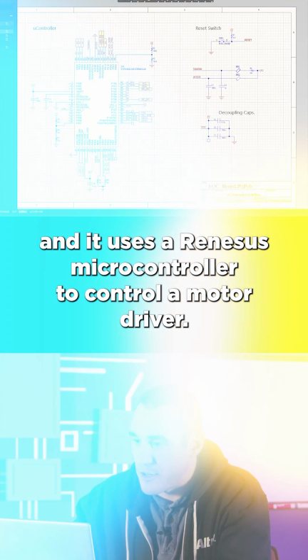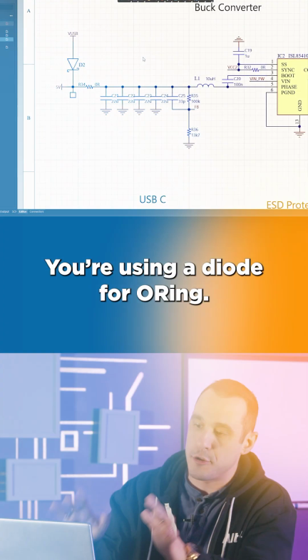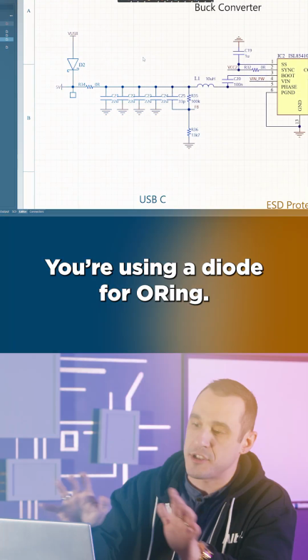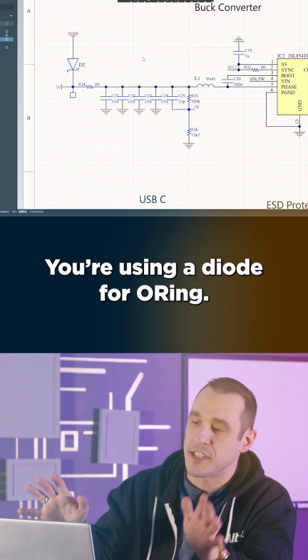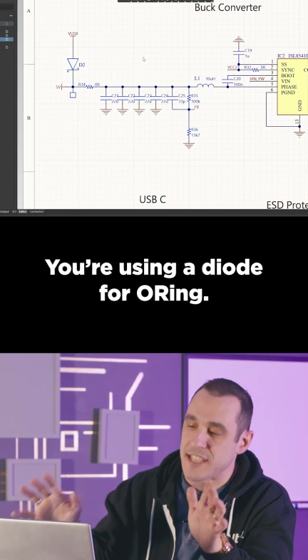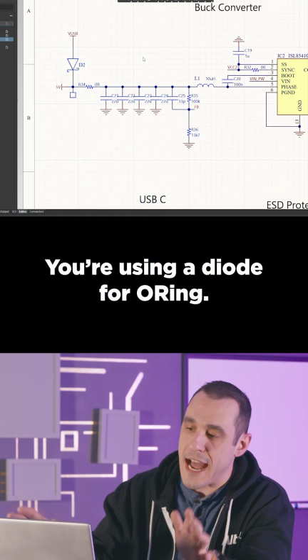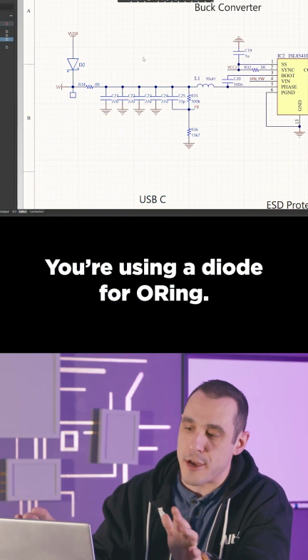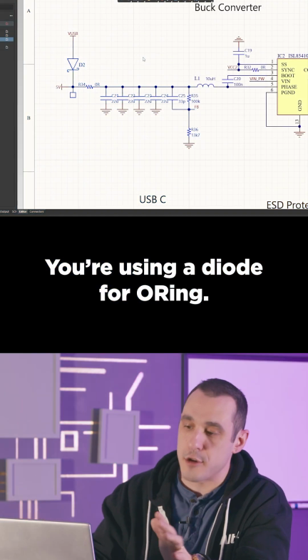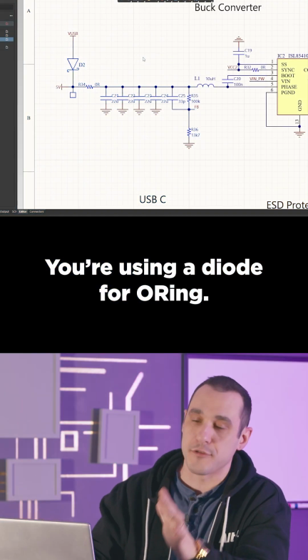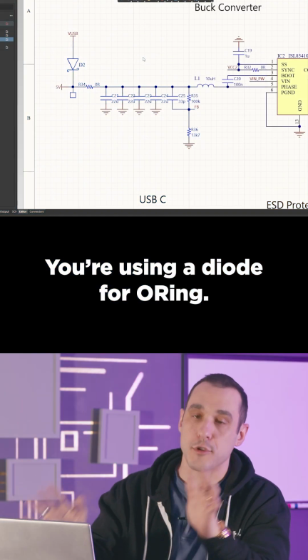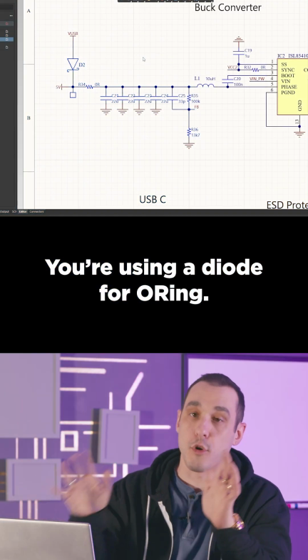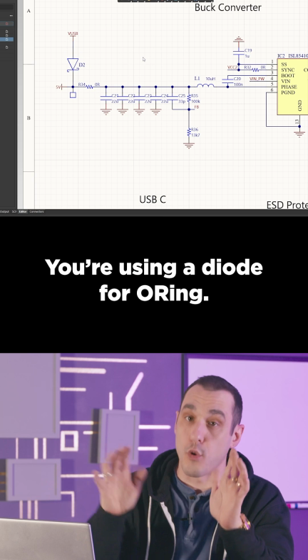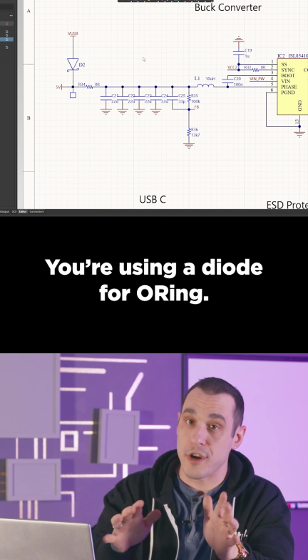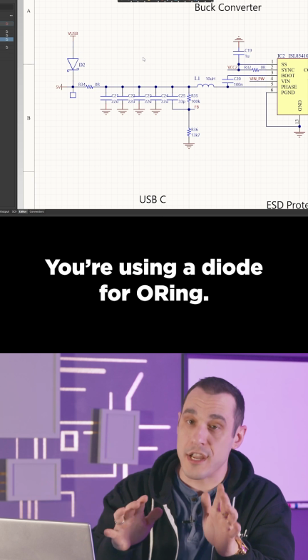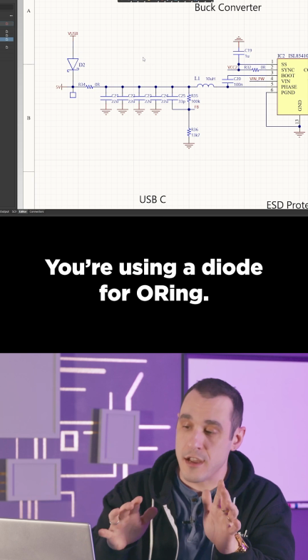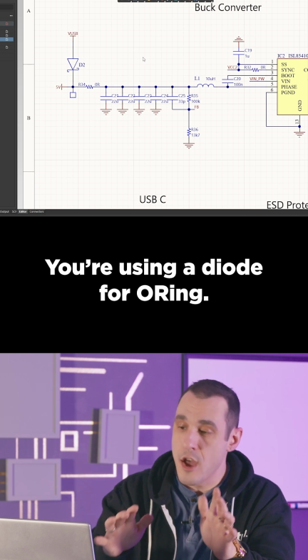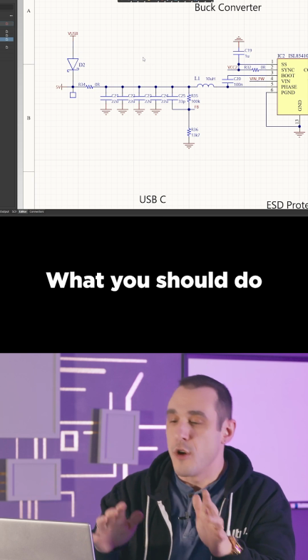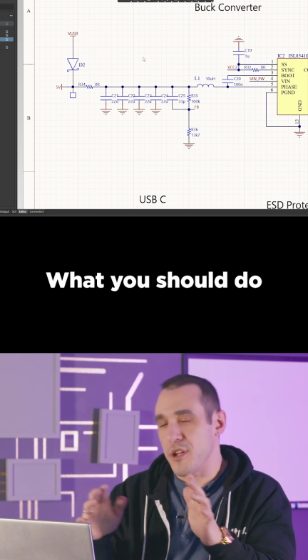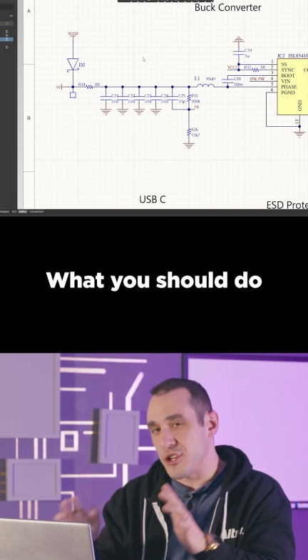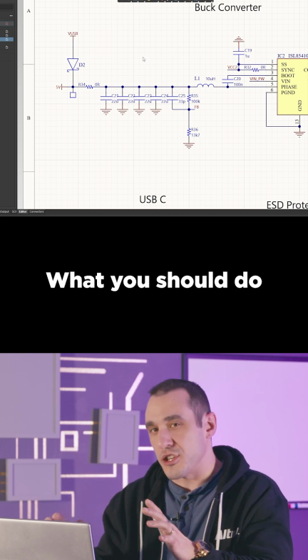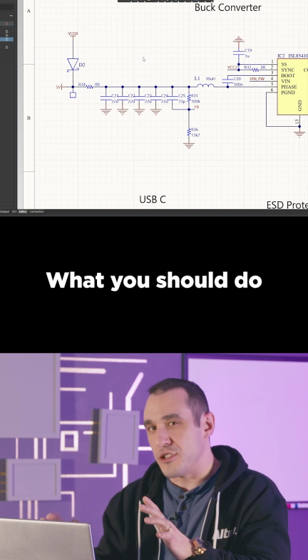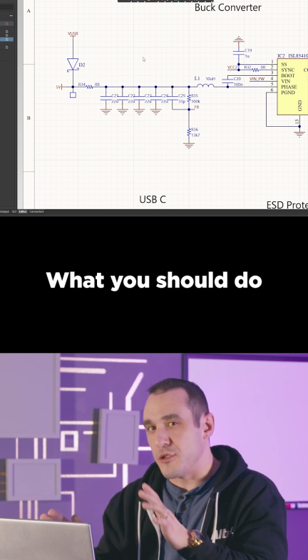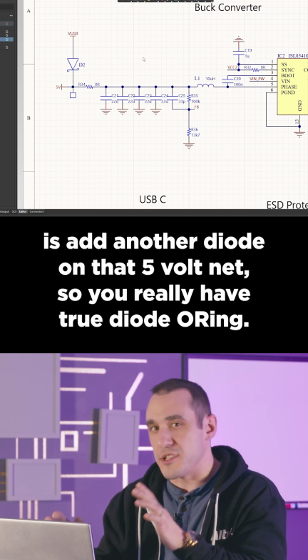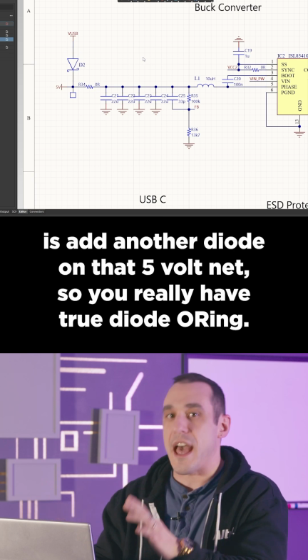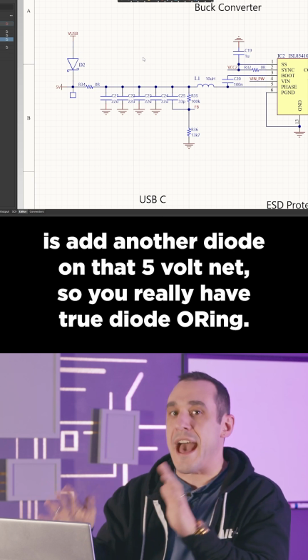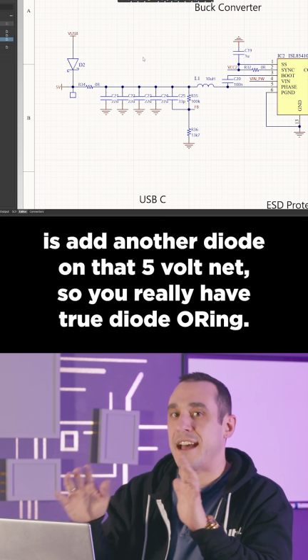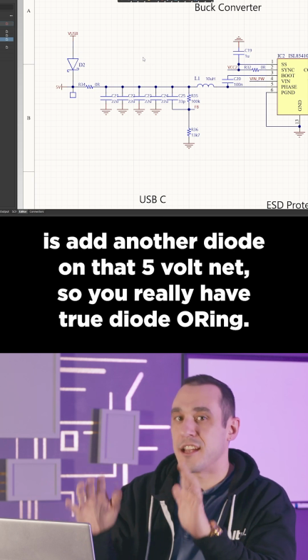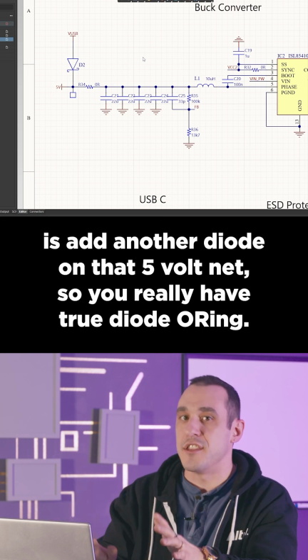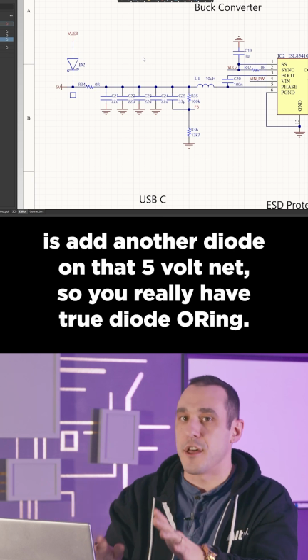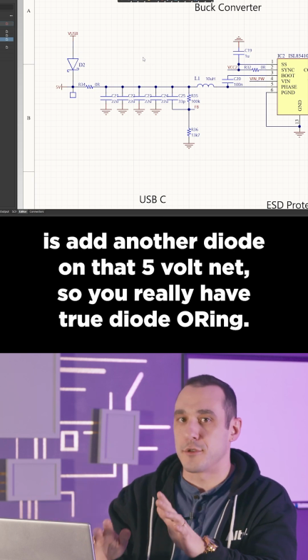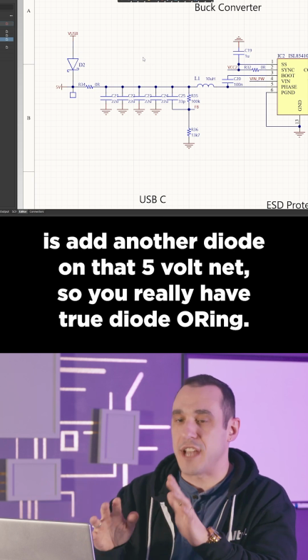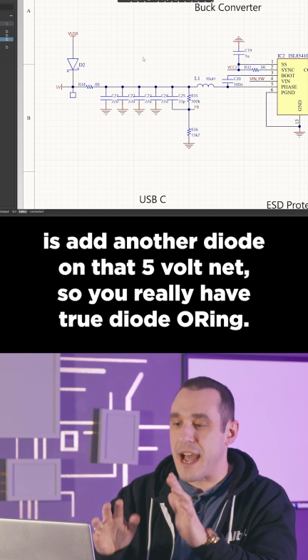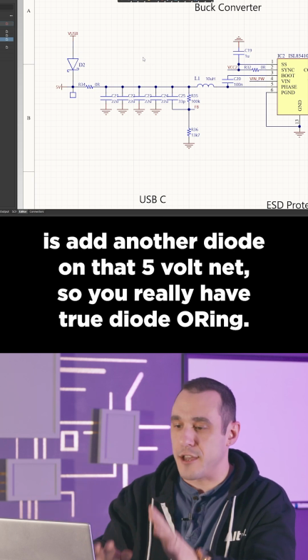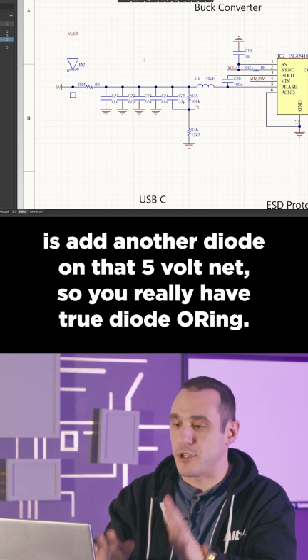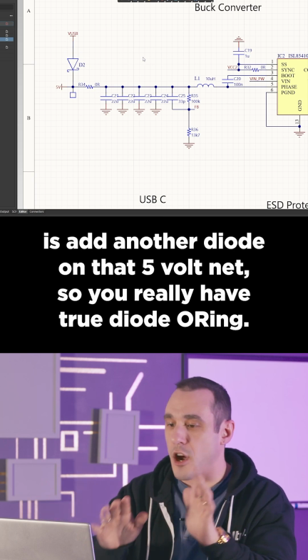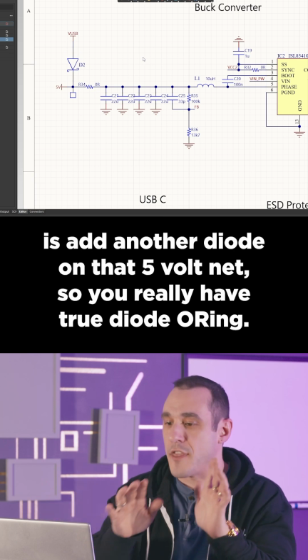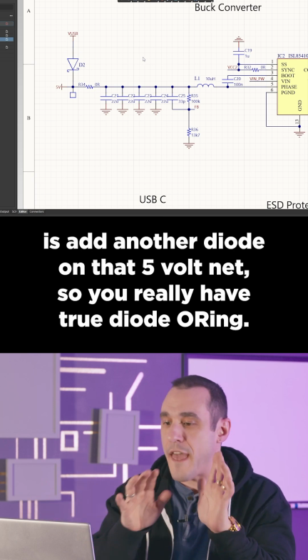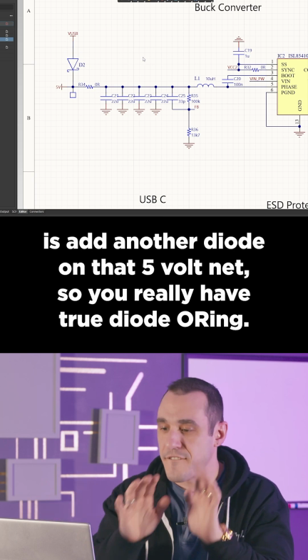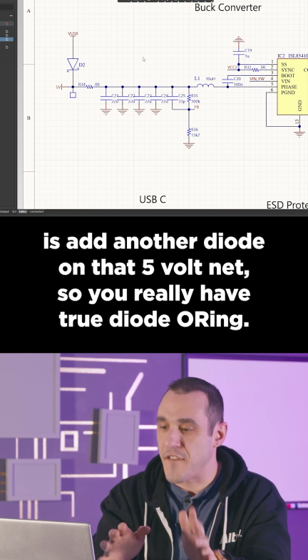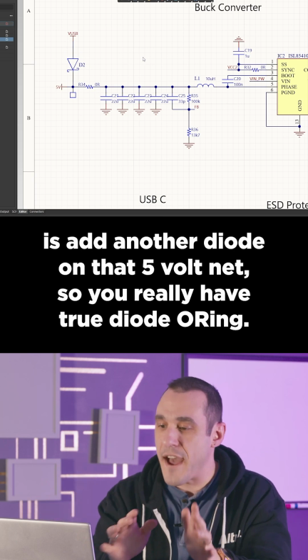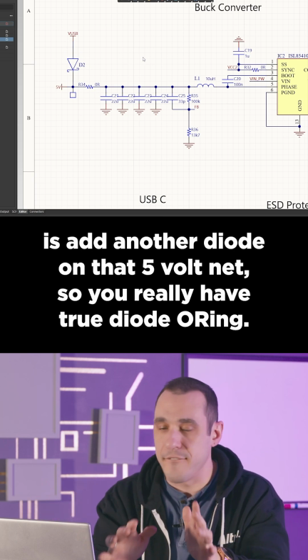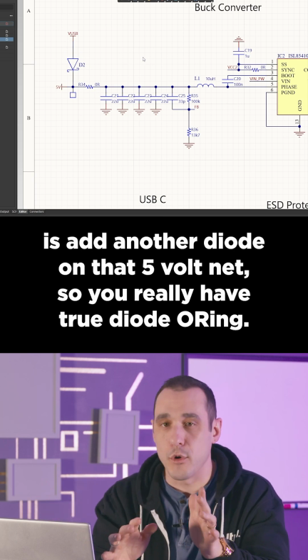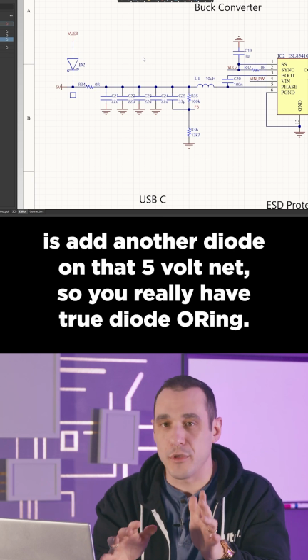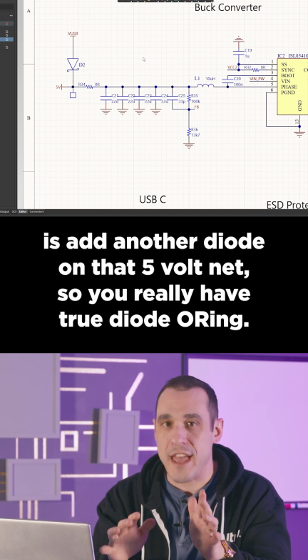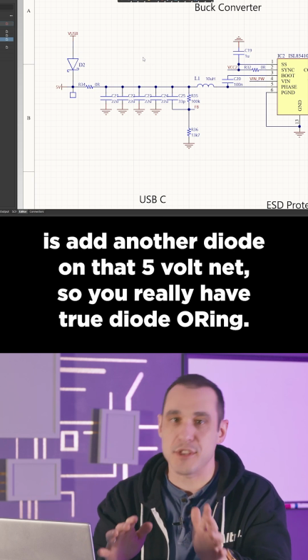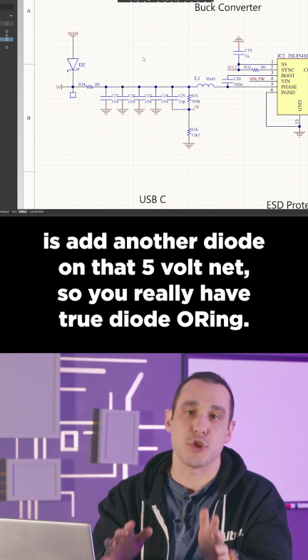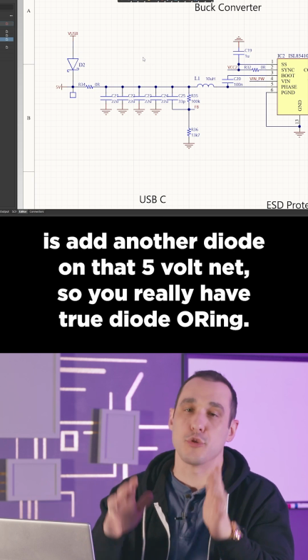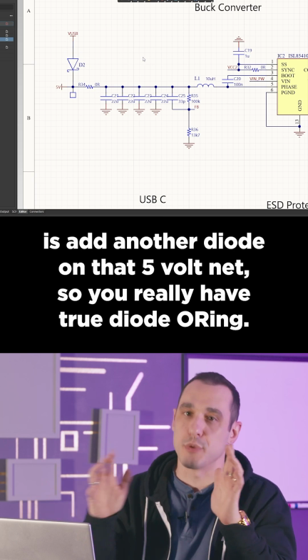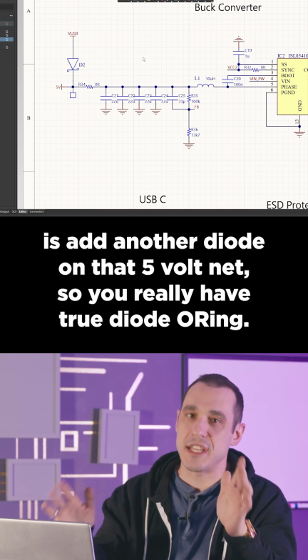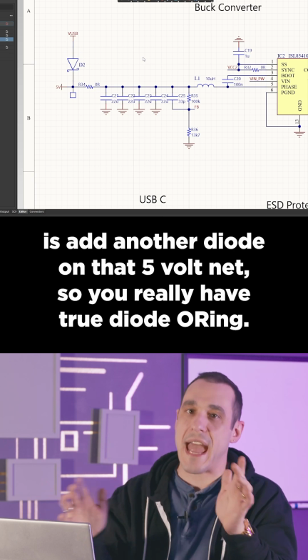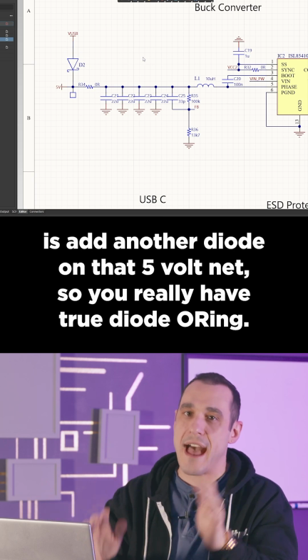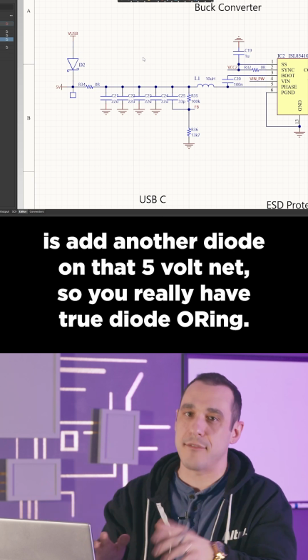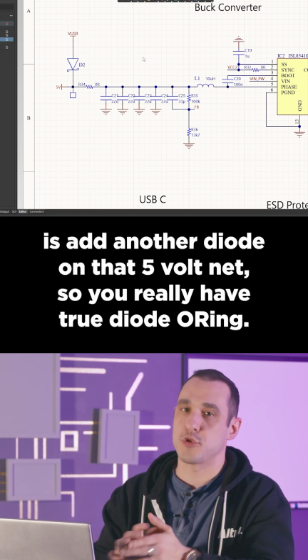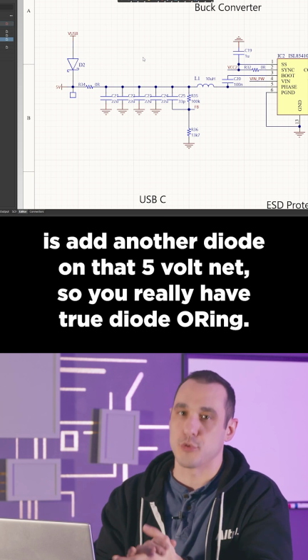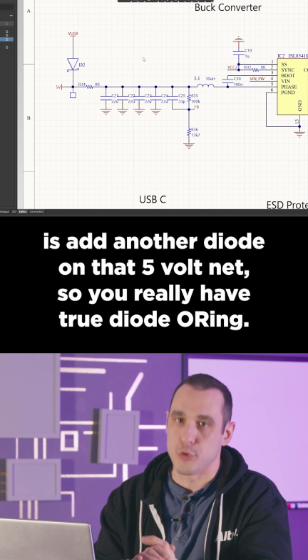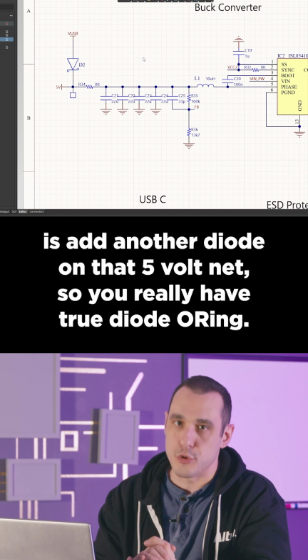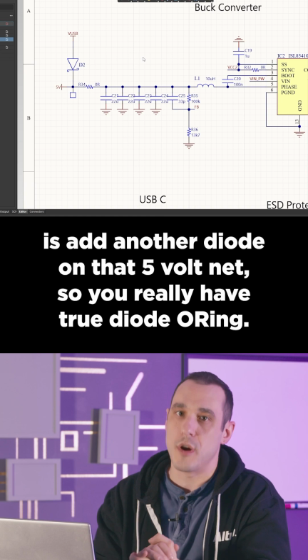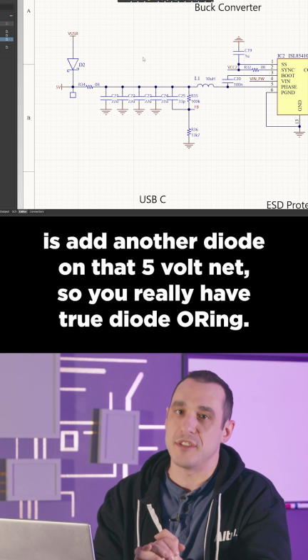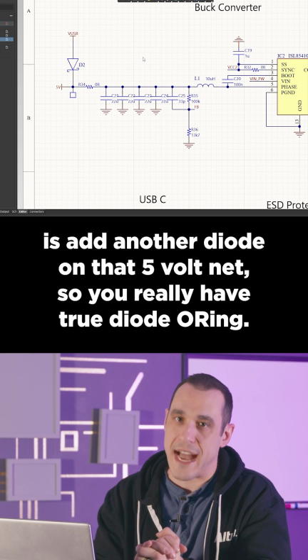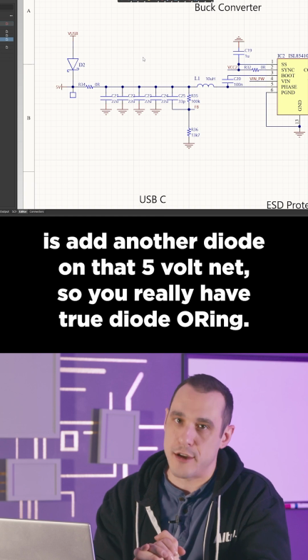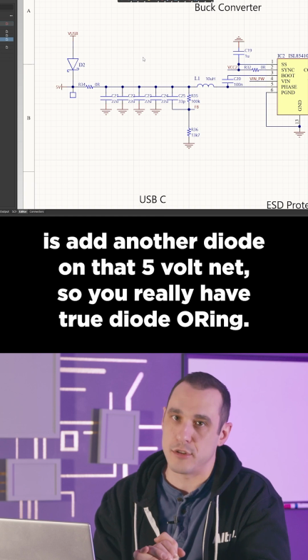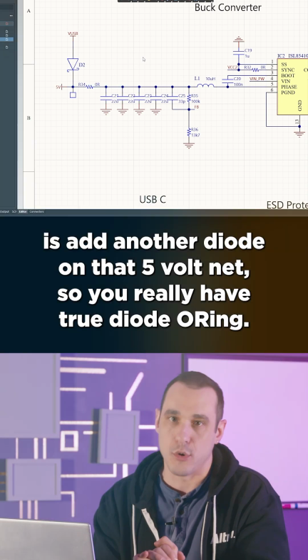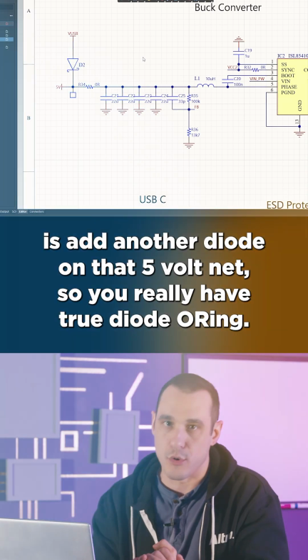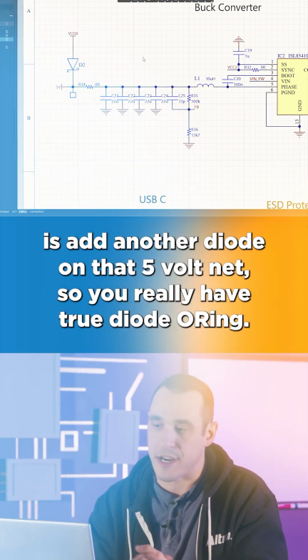You're using a diode for OR-ing. What you should do is add another diode on that five volt net so you really have true diode OR-ing.